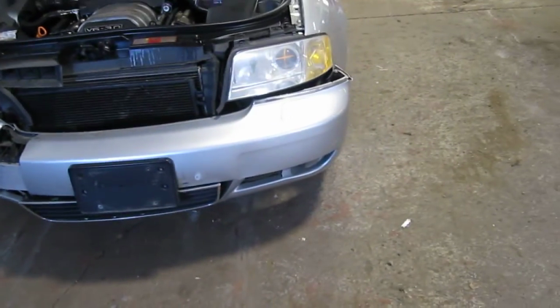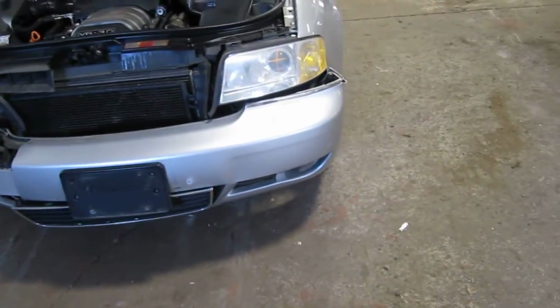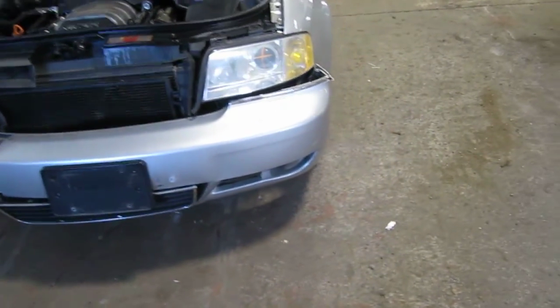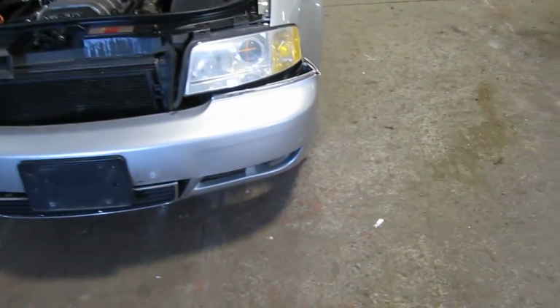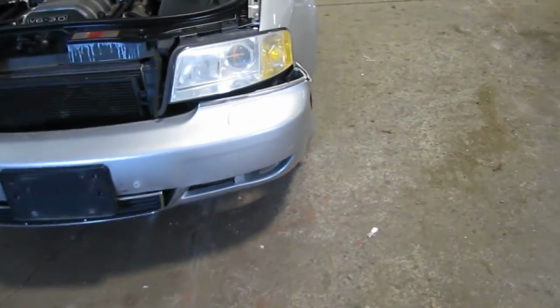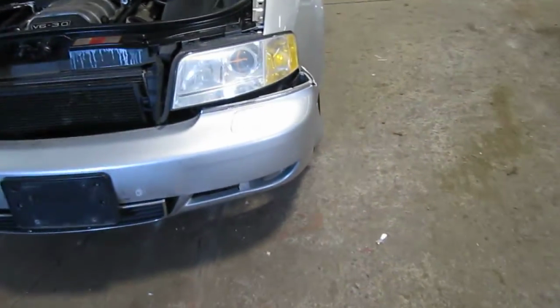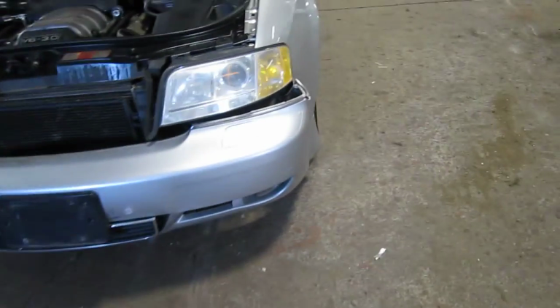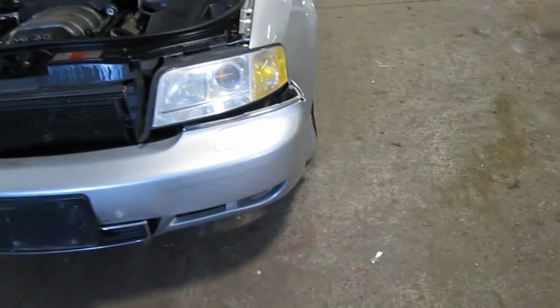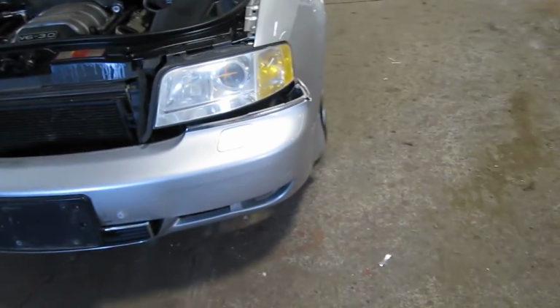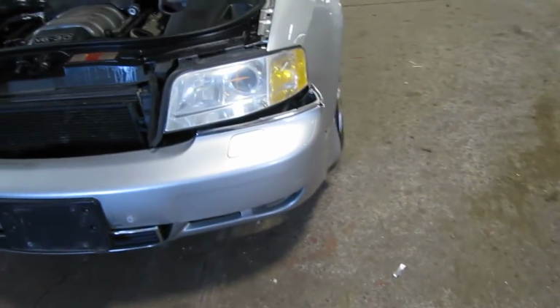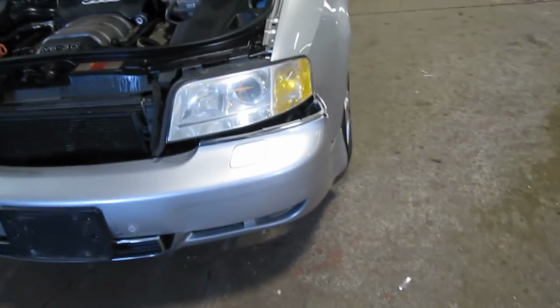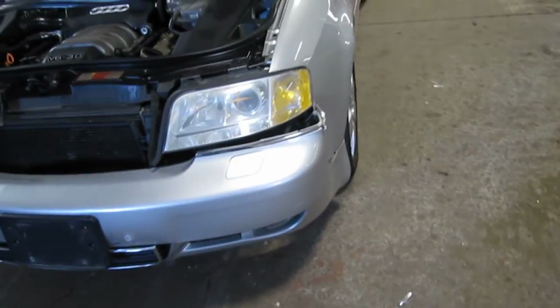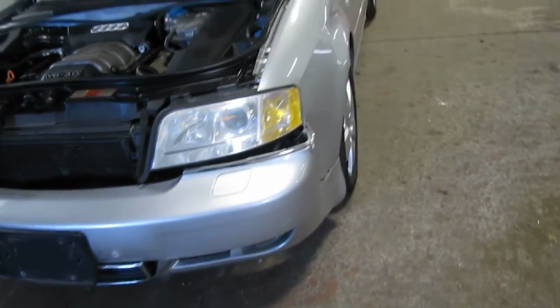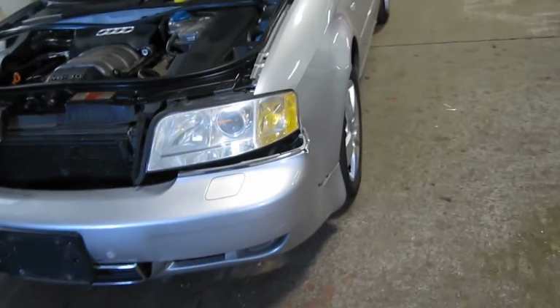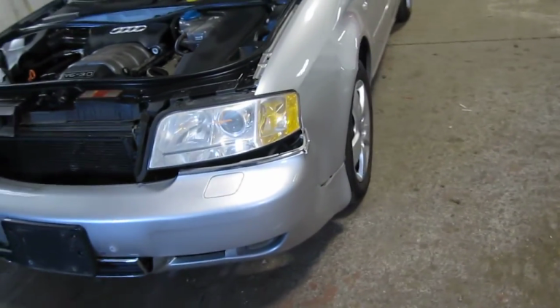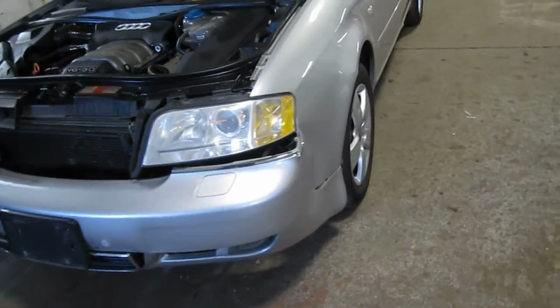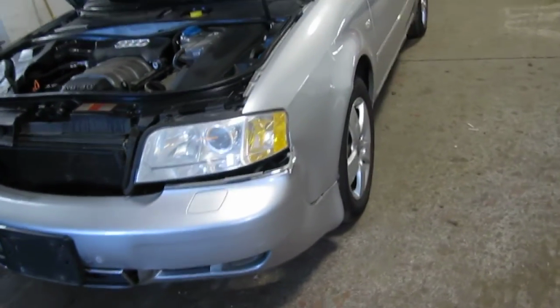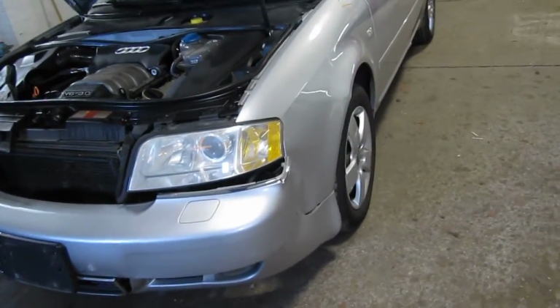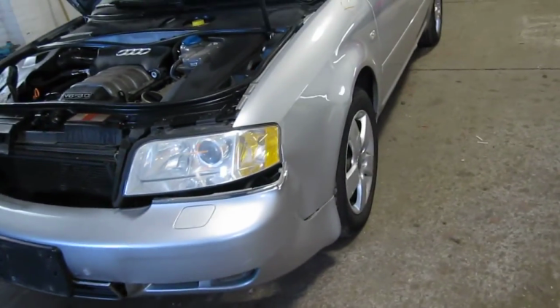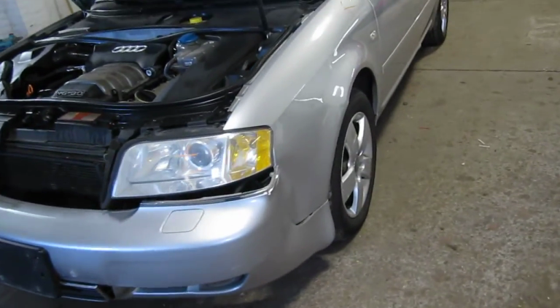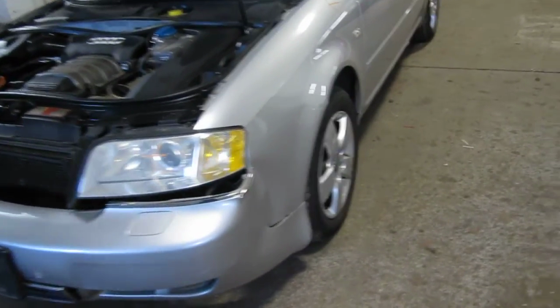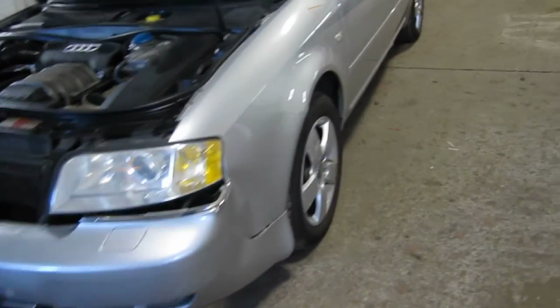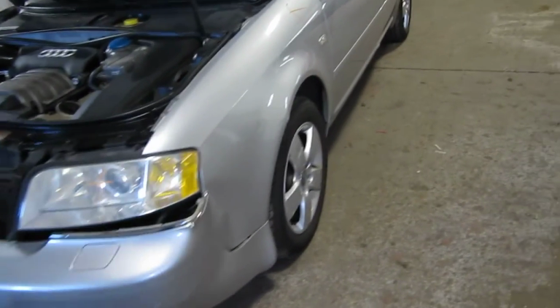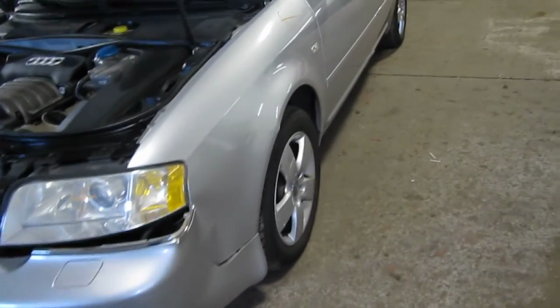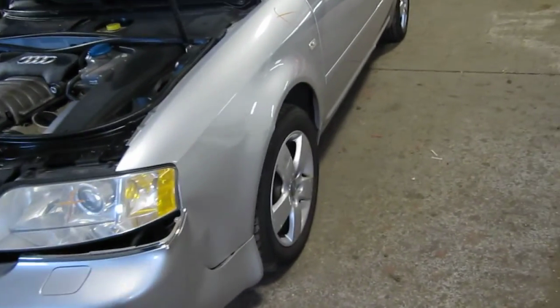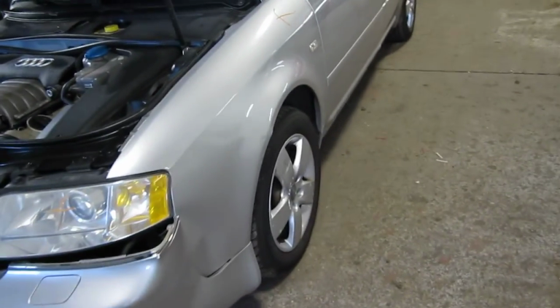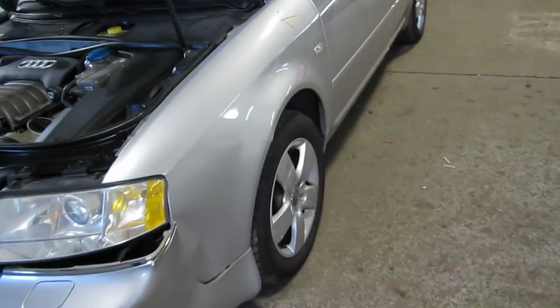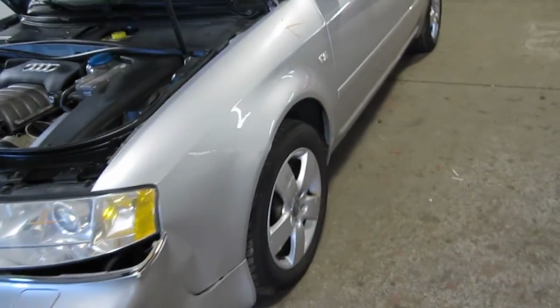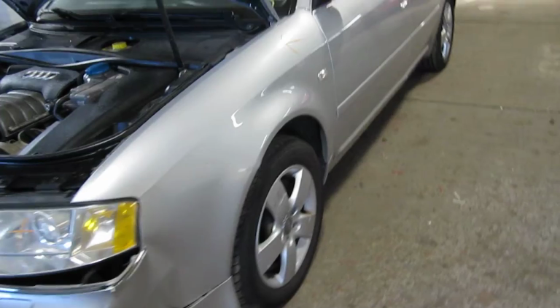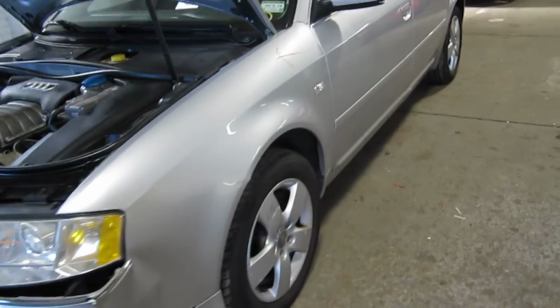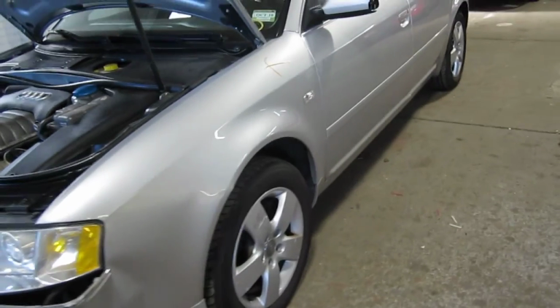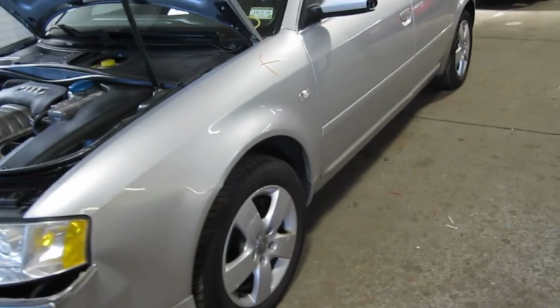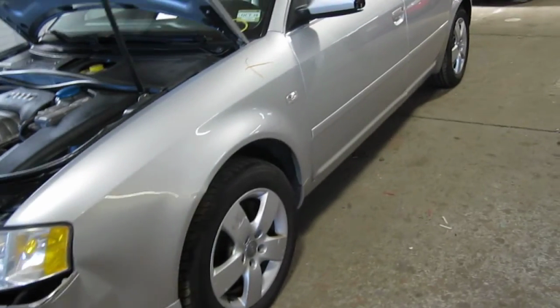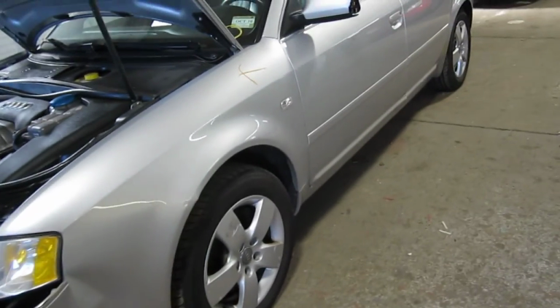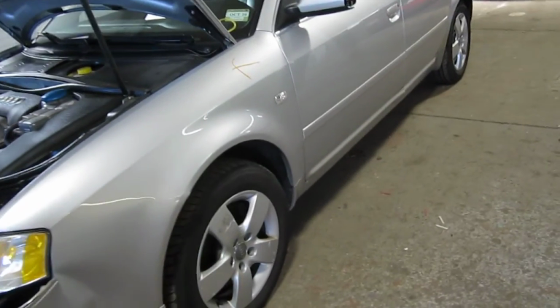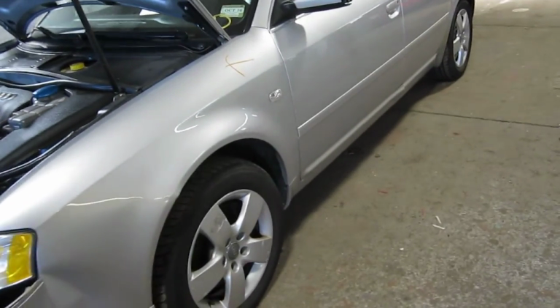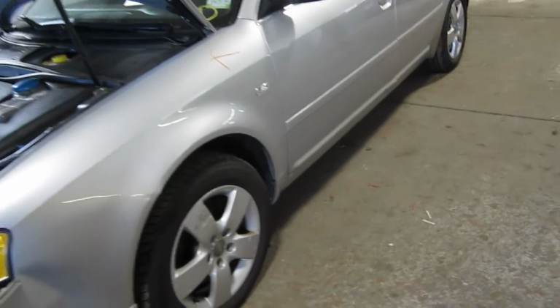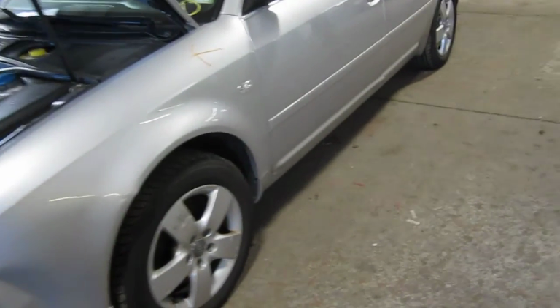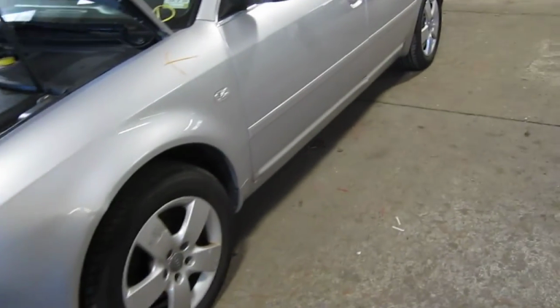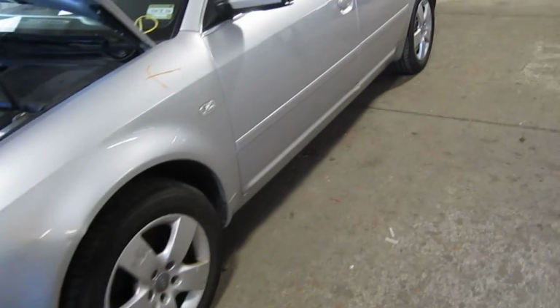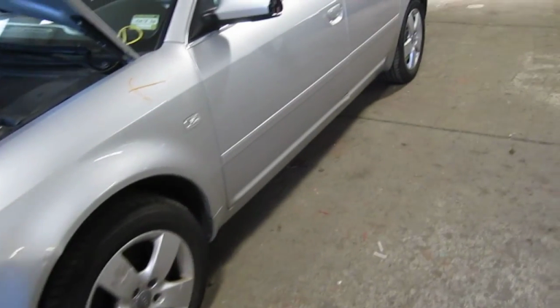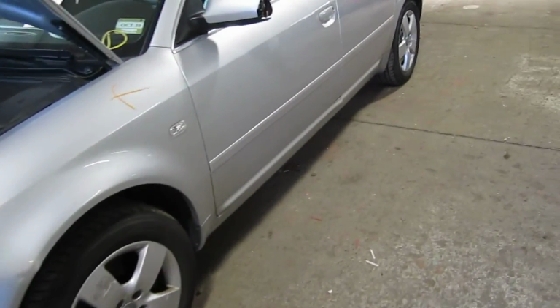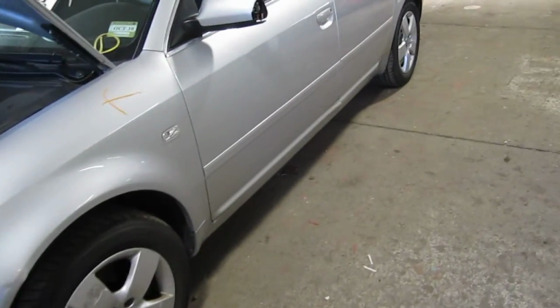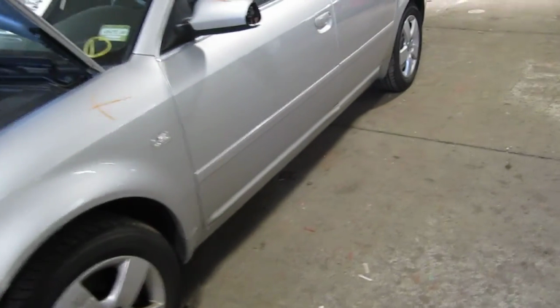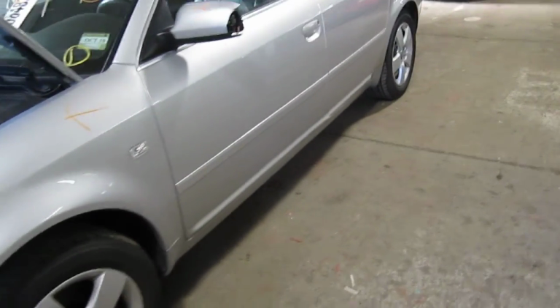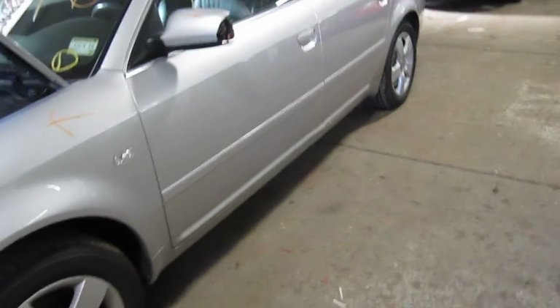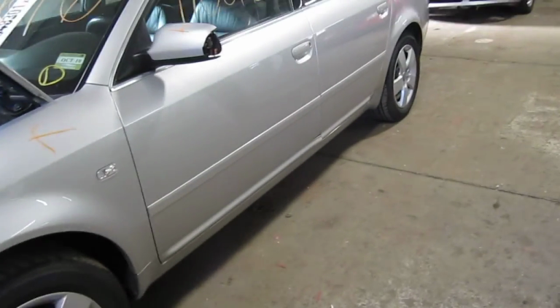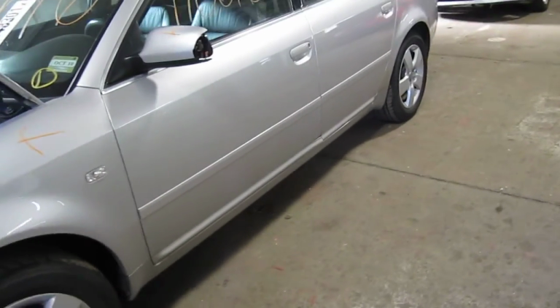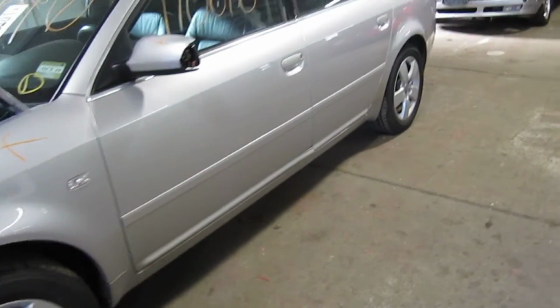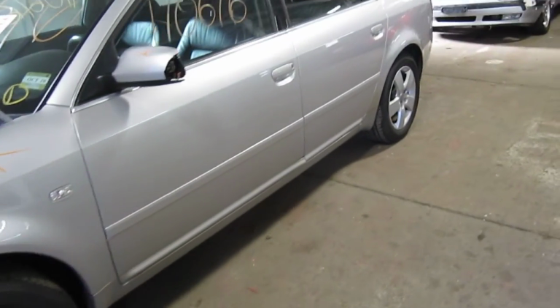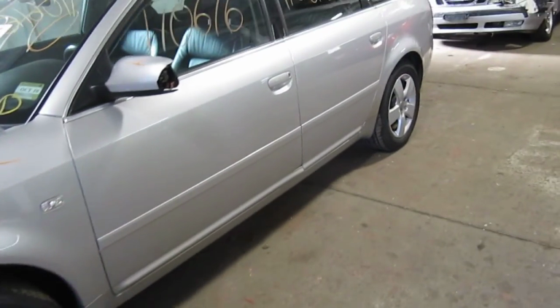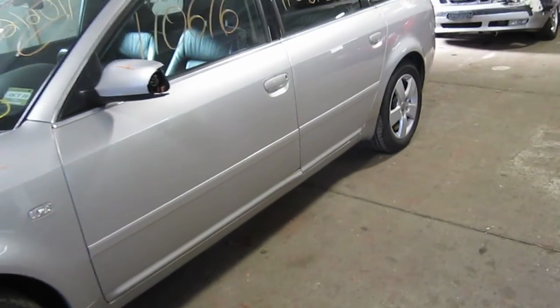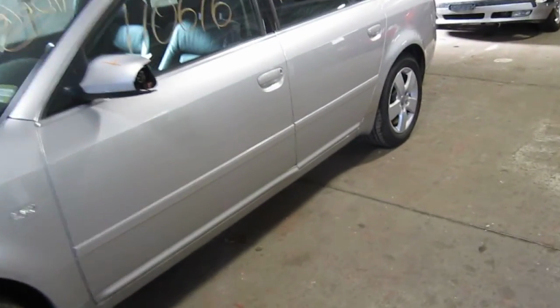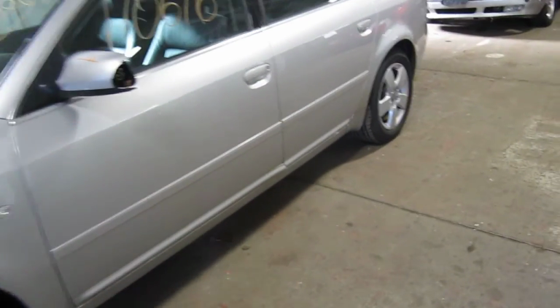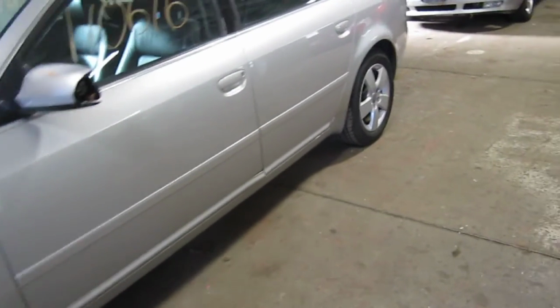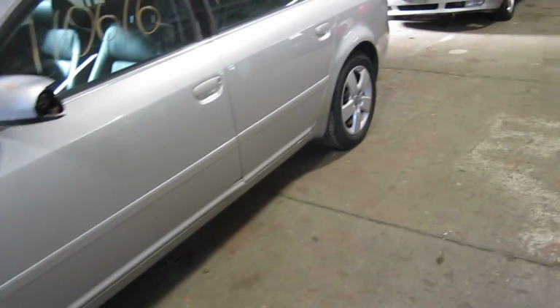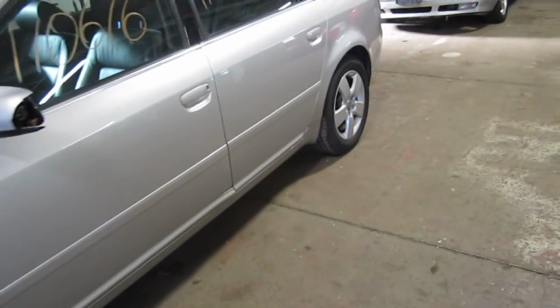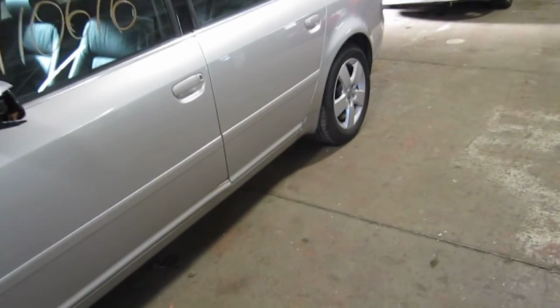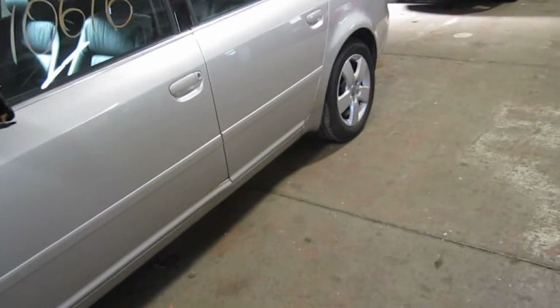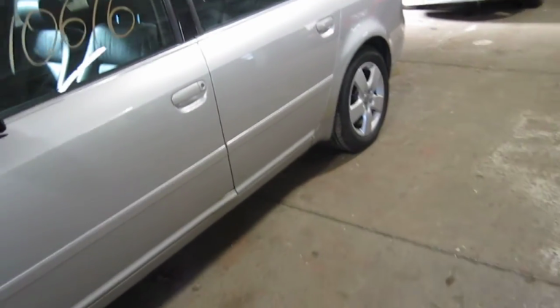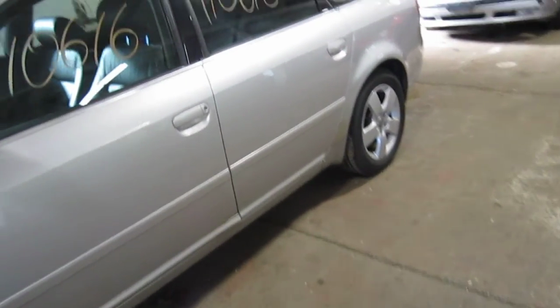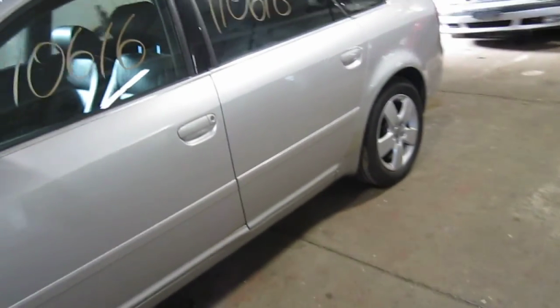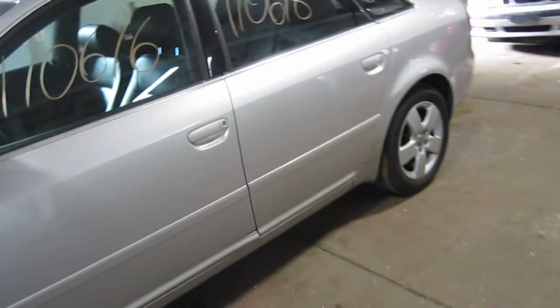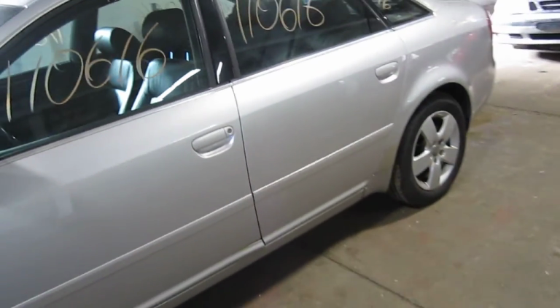The production date of this vehicle is August of 2001. The vehicle does currently have 119,000 miles.